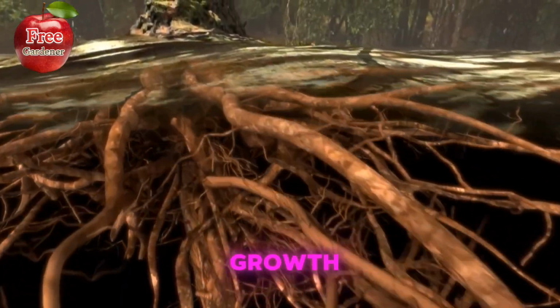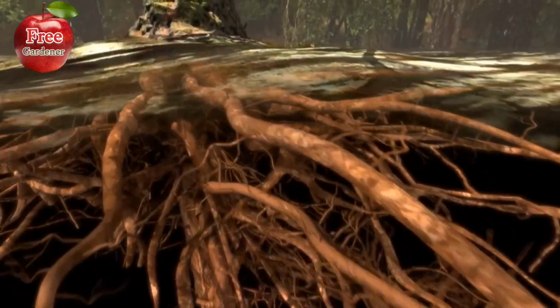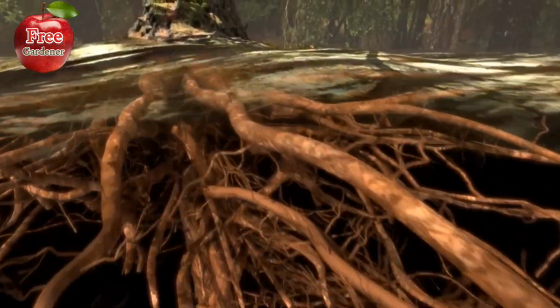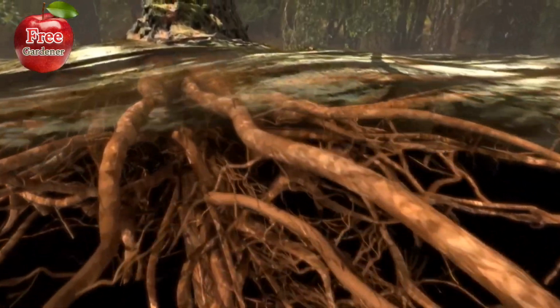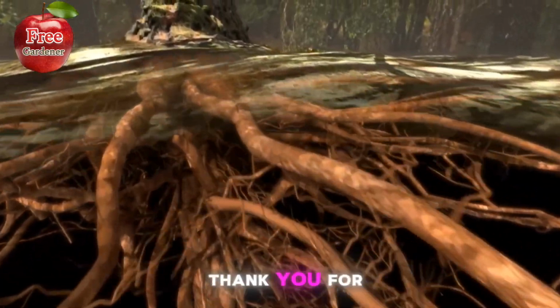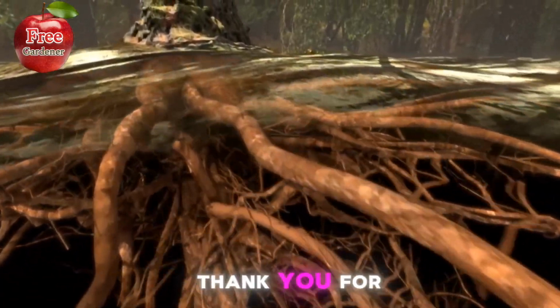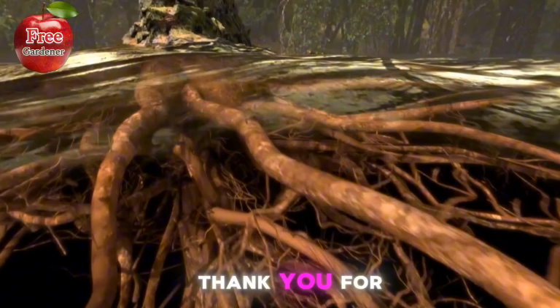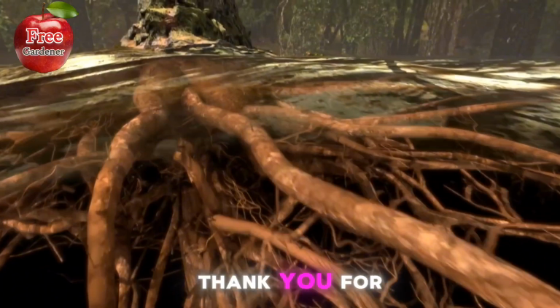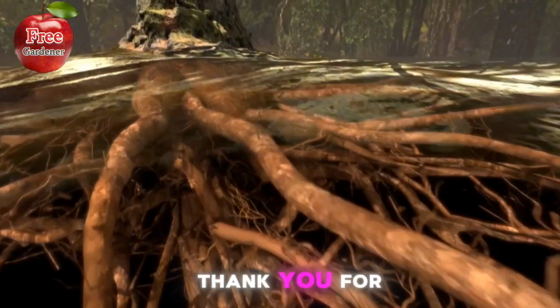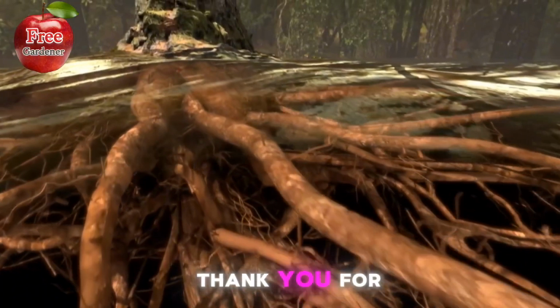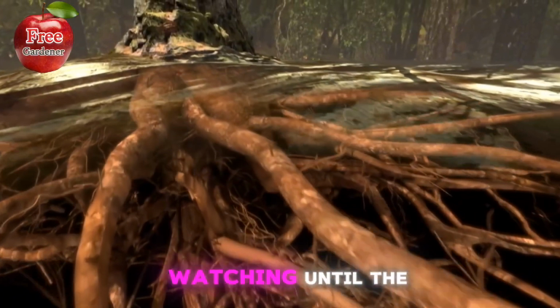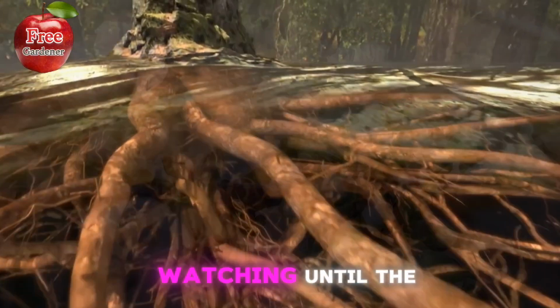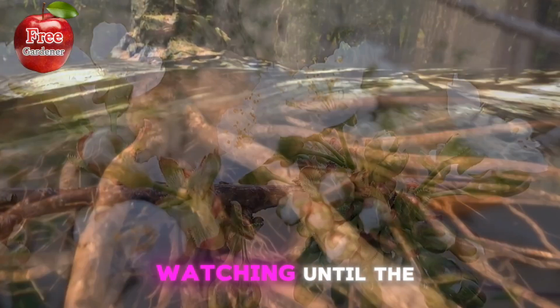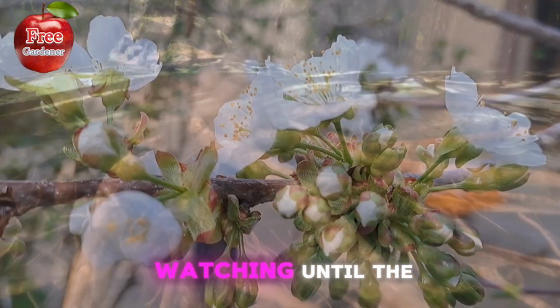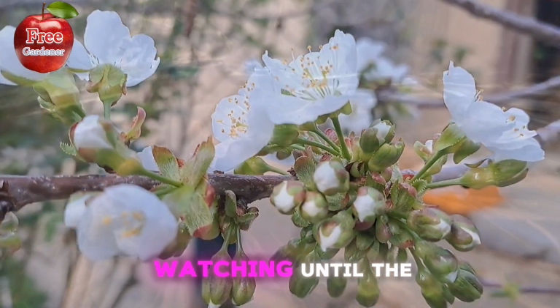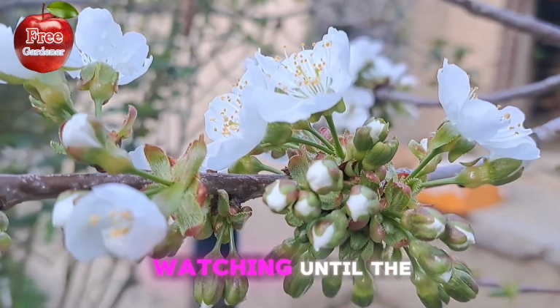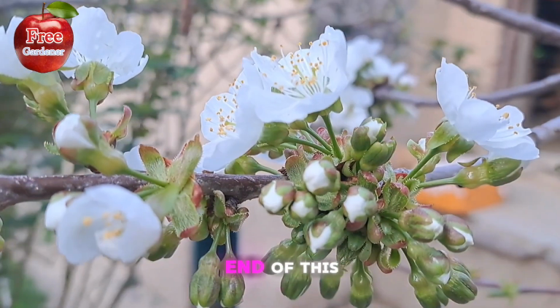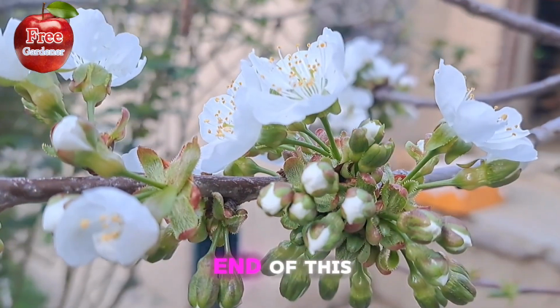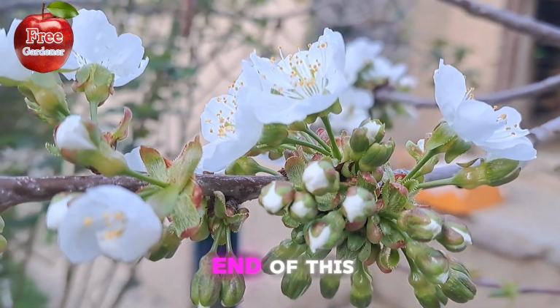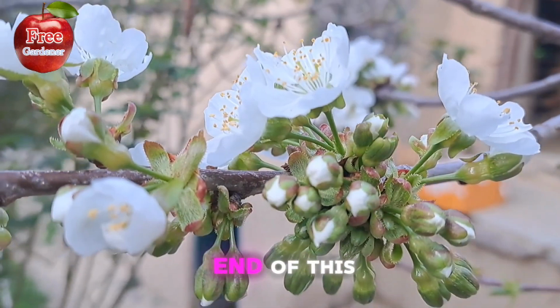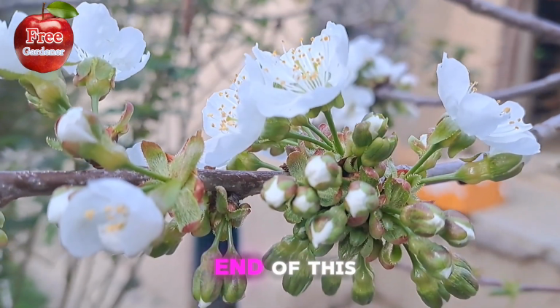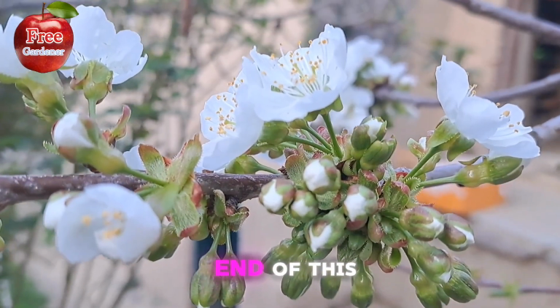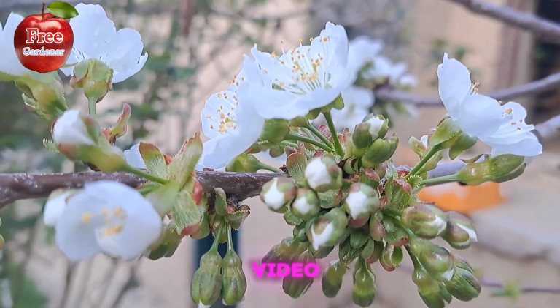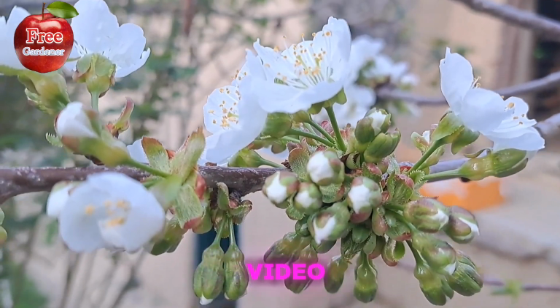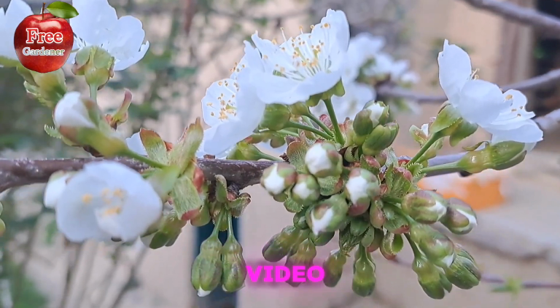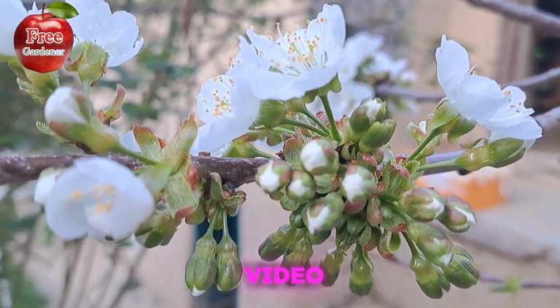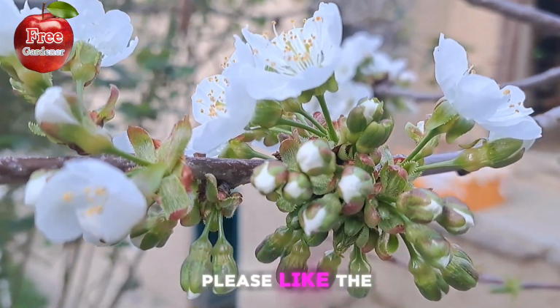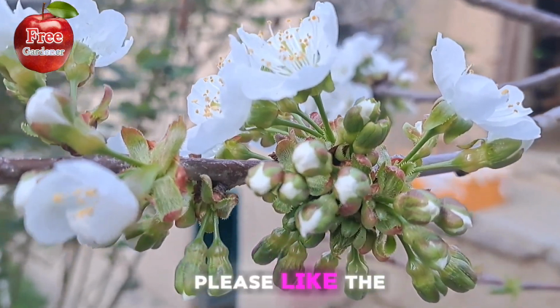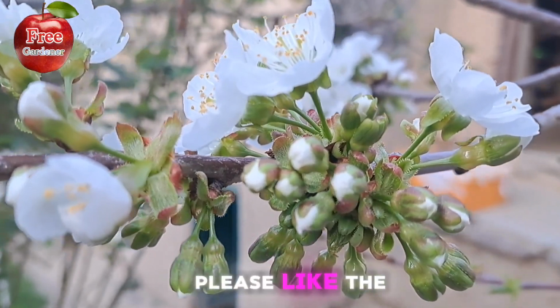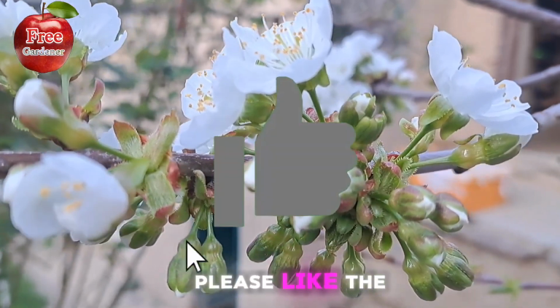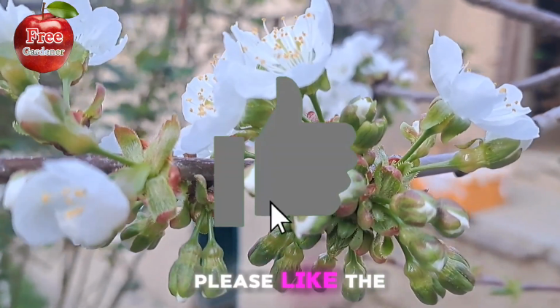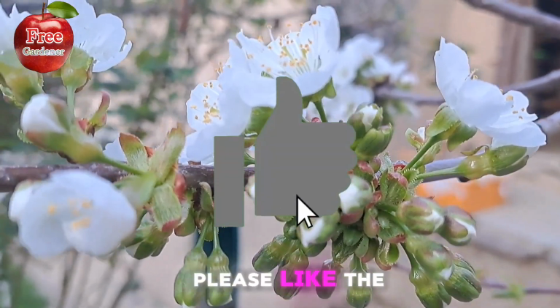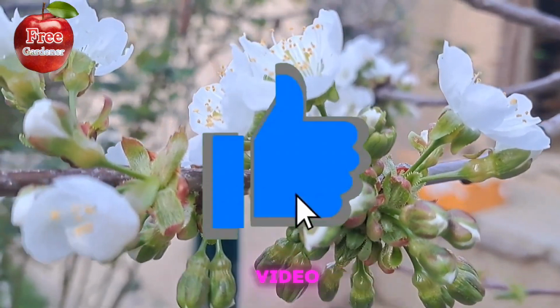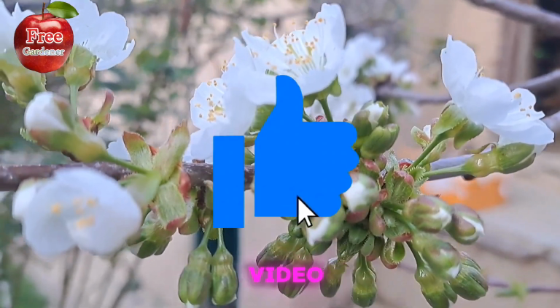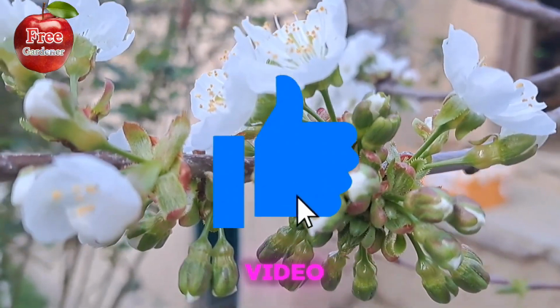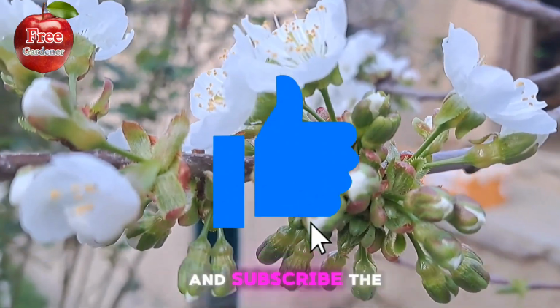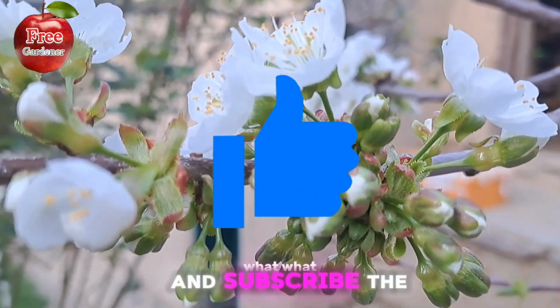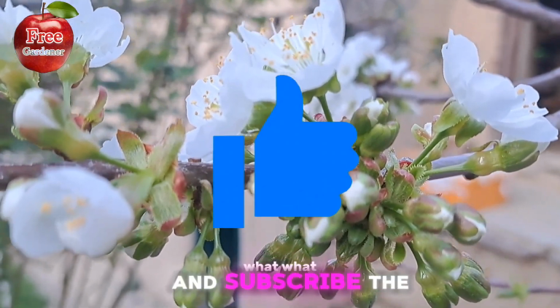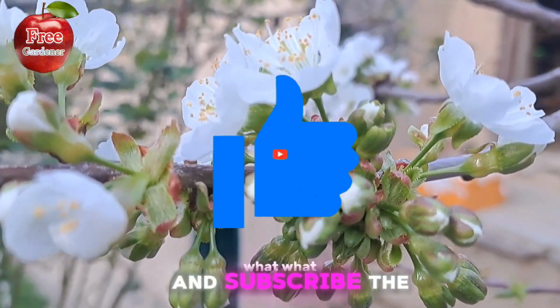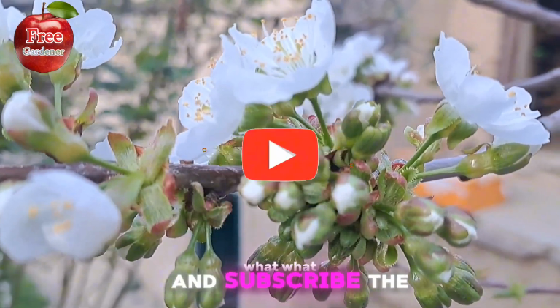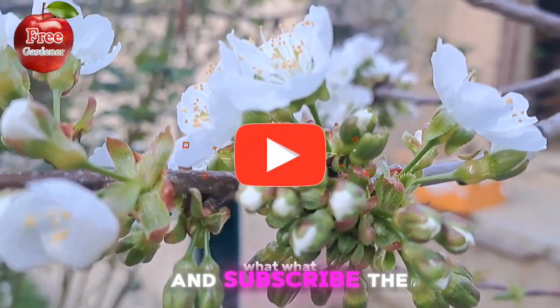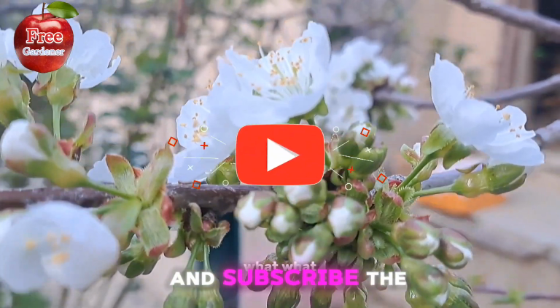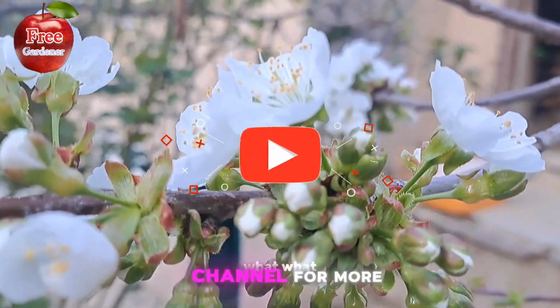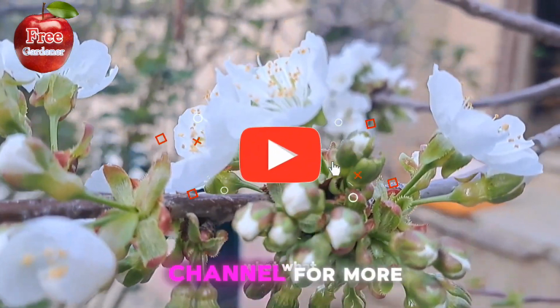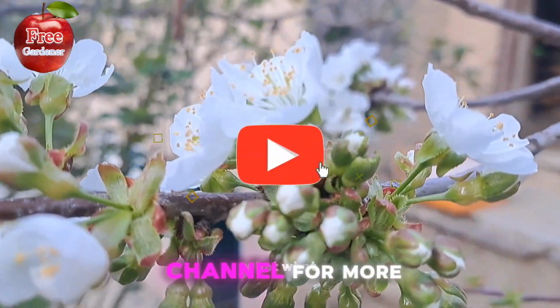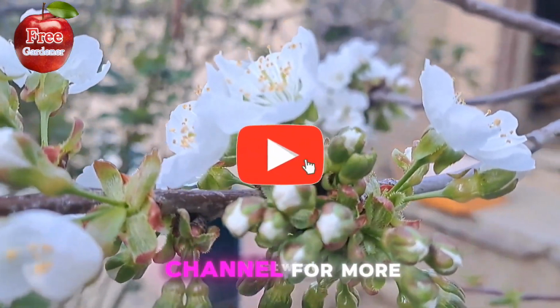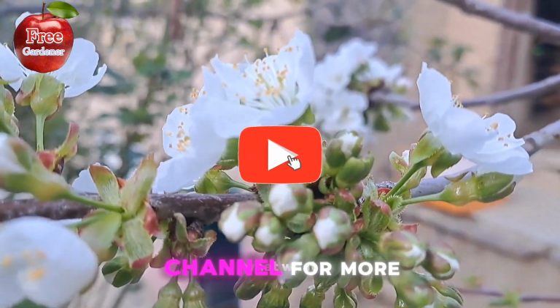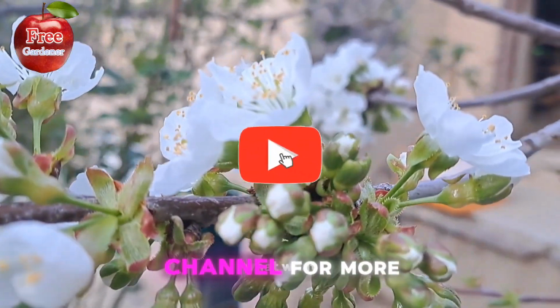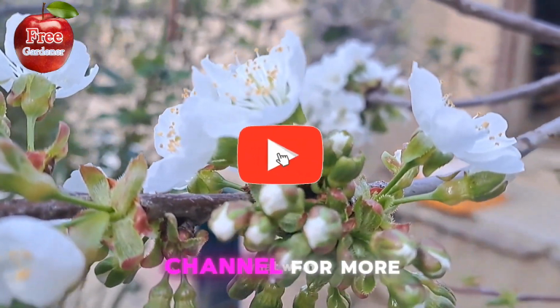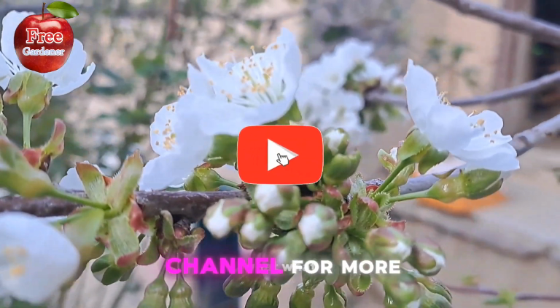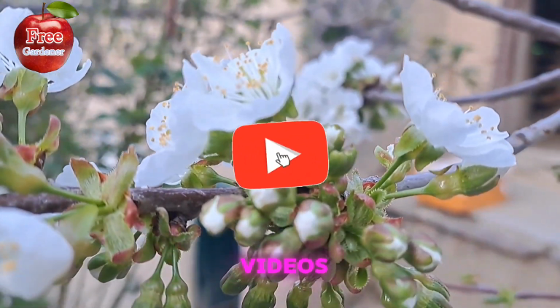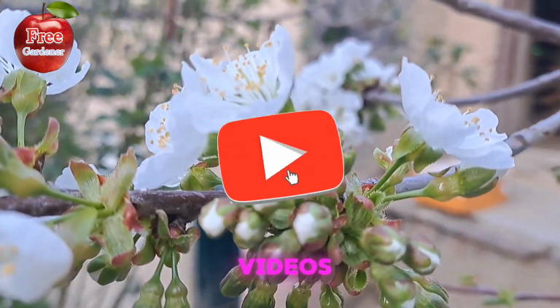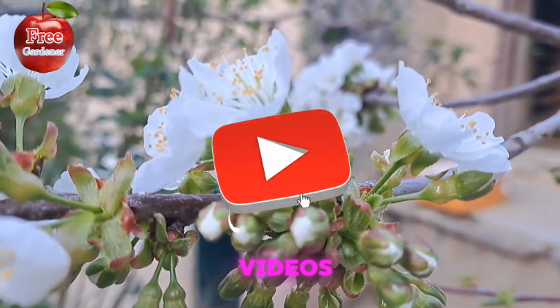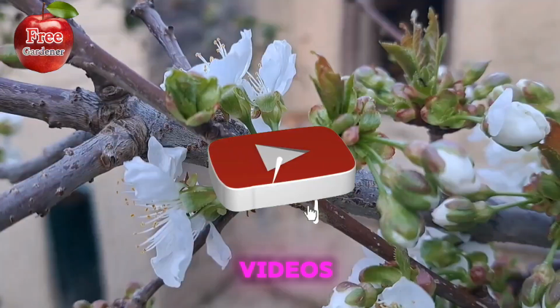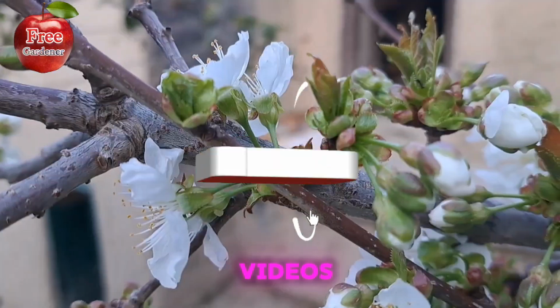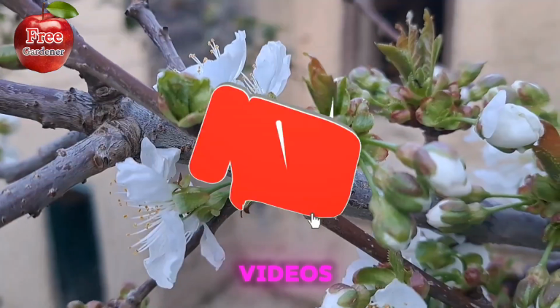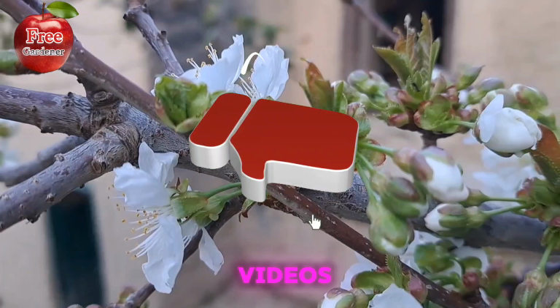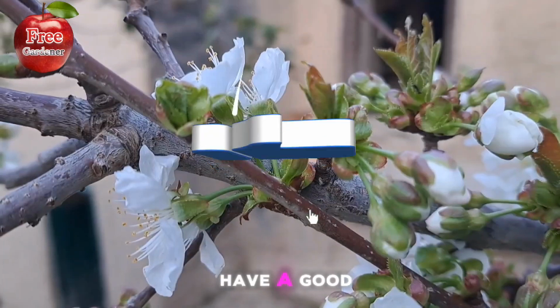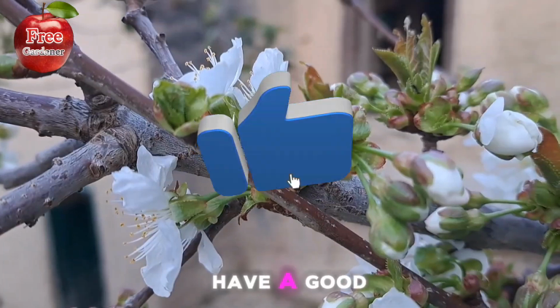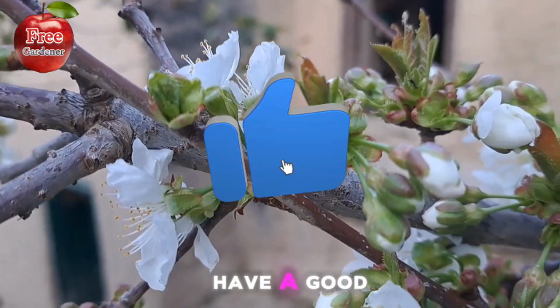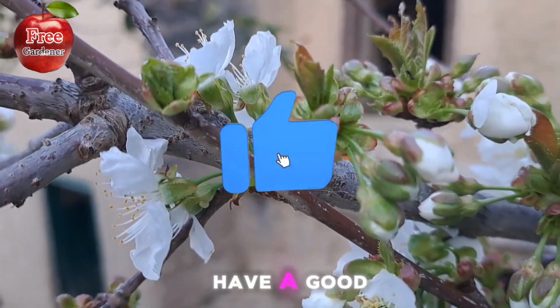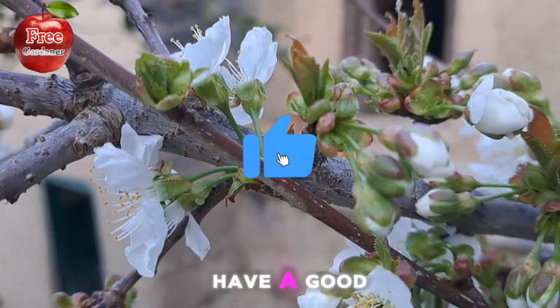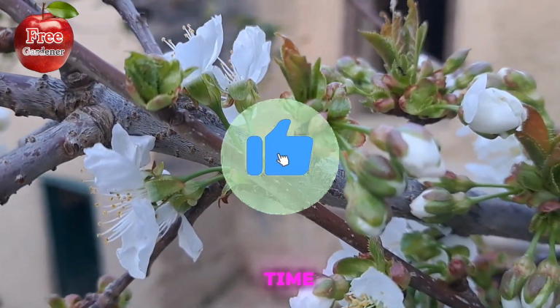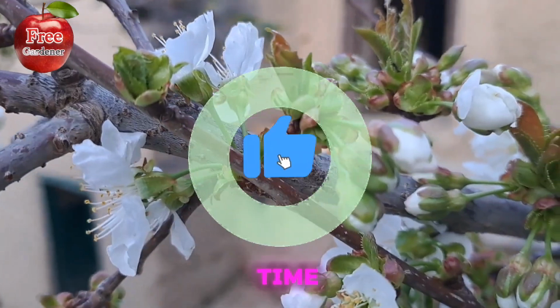Thank you for watching until the end of this video. Please like the video and subscribe to the channel for more videos. Have a good time.